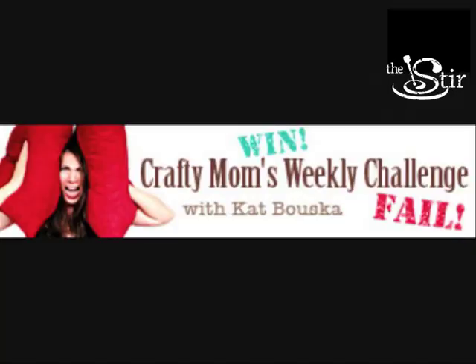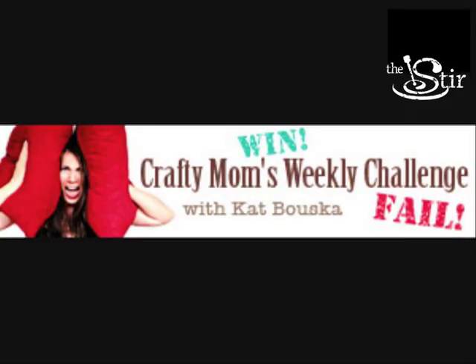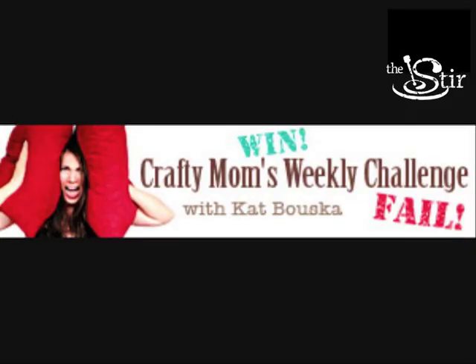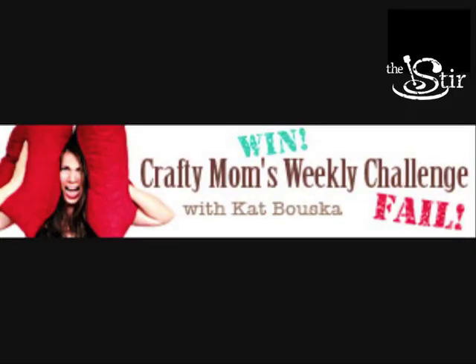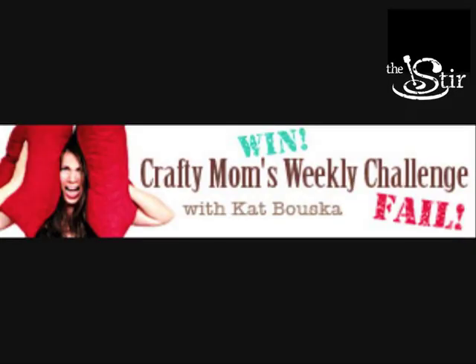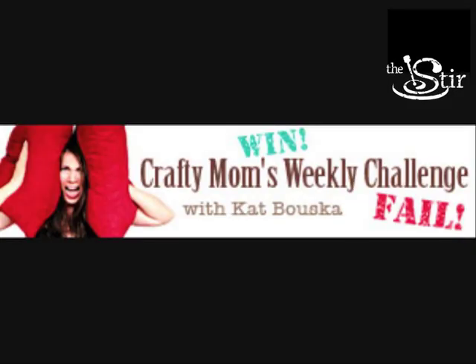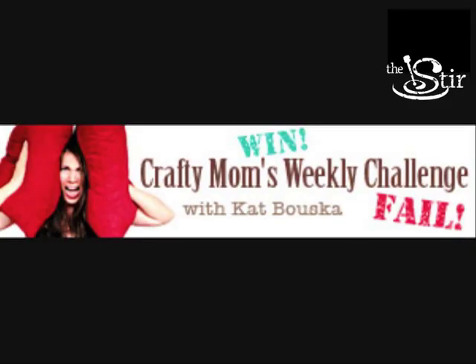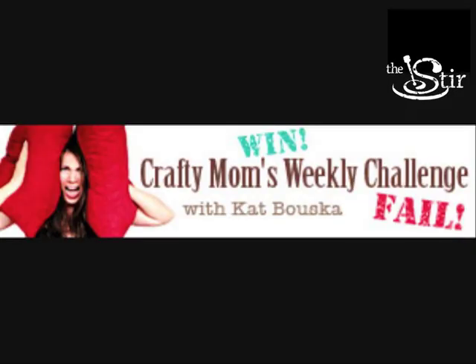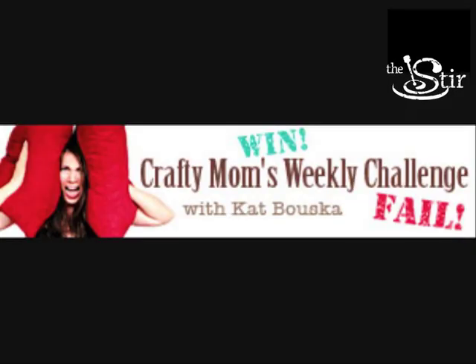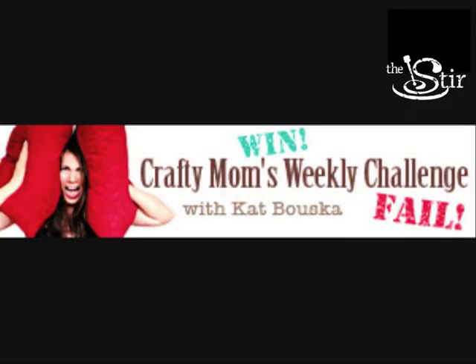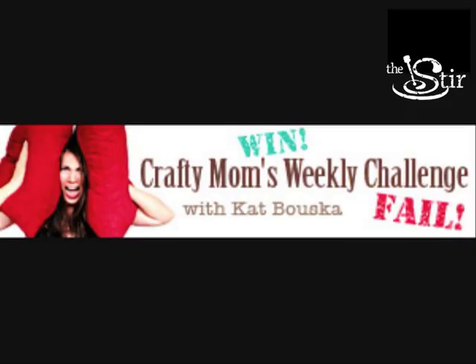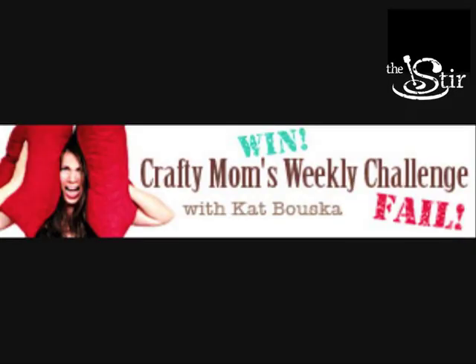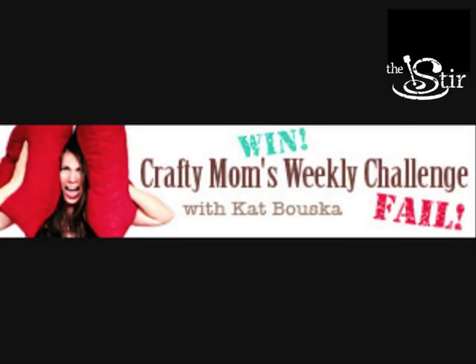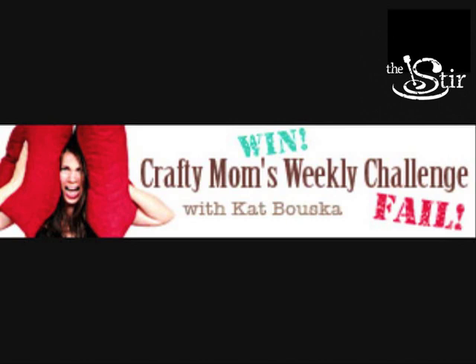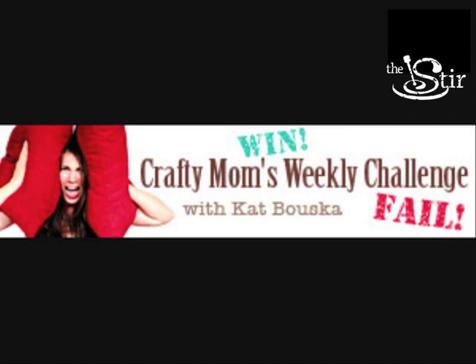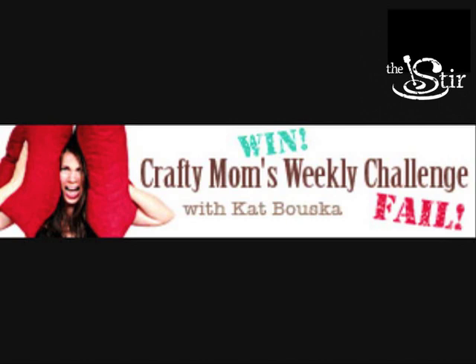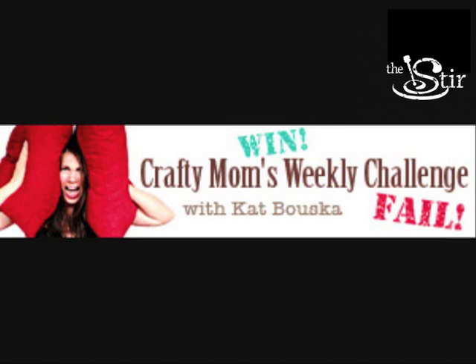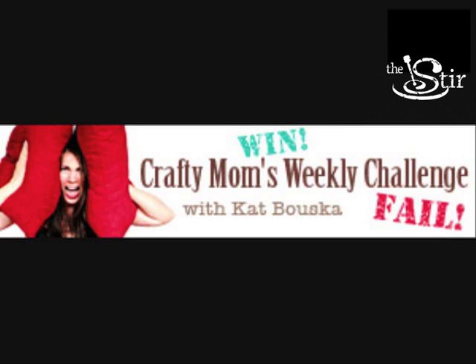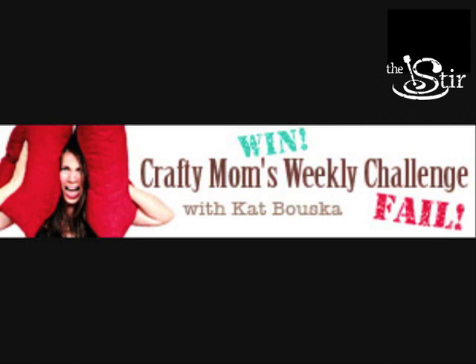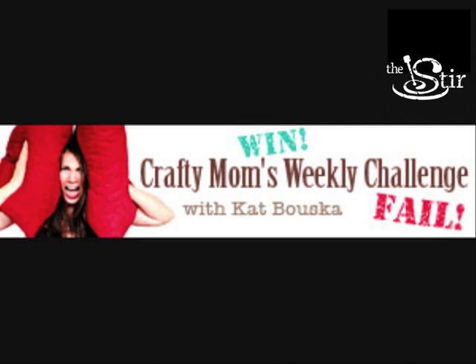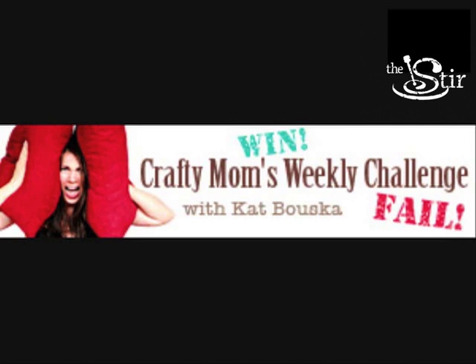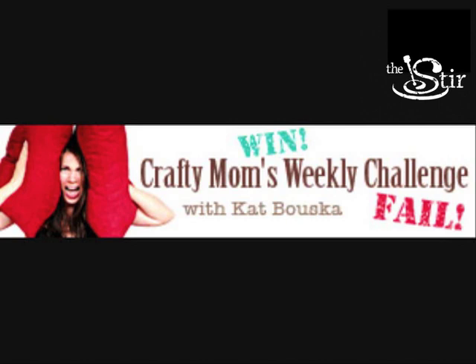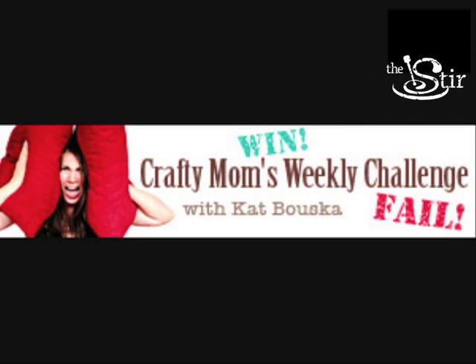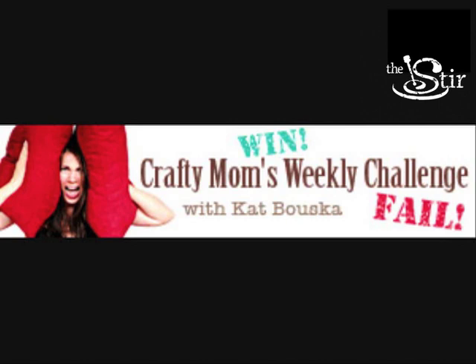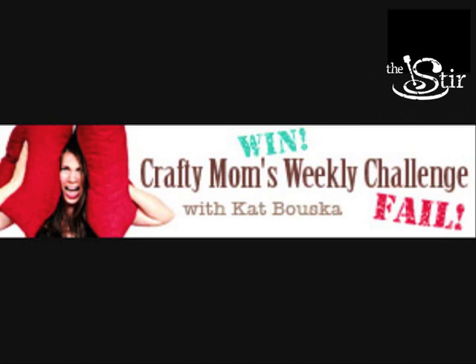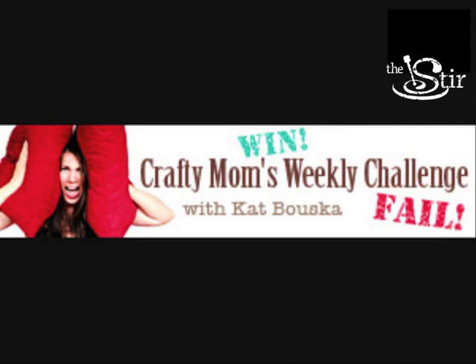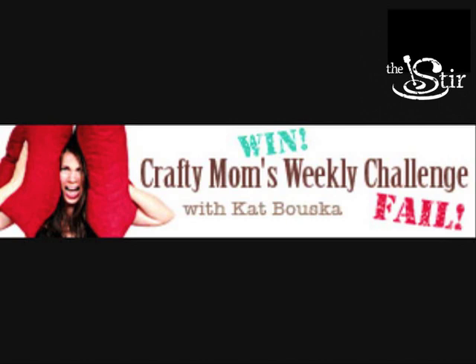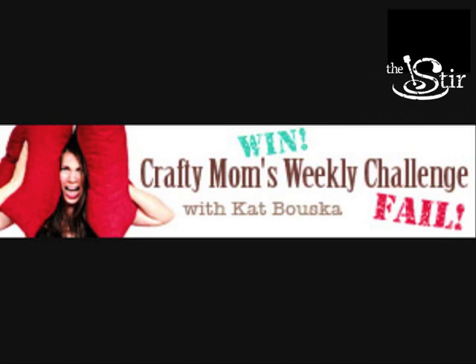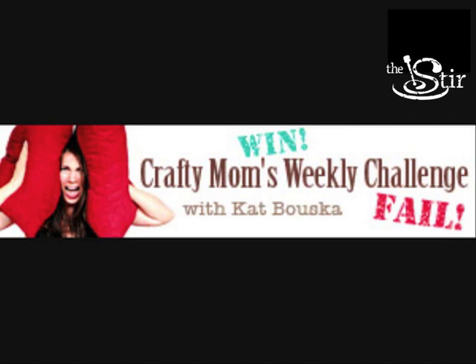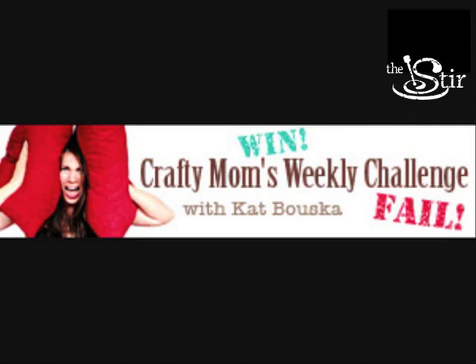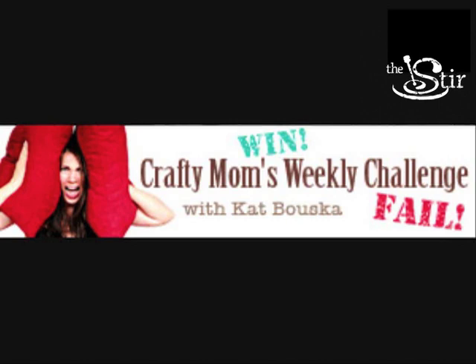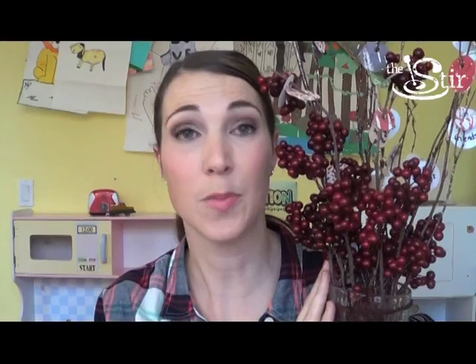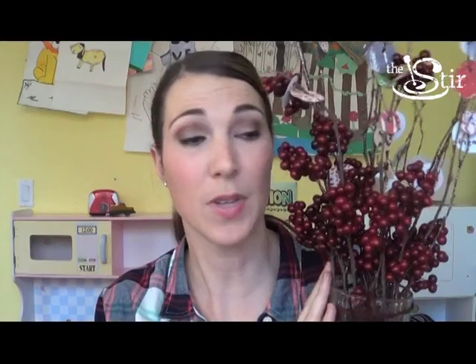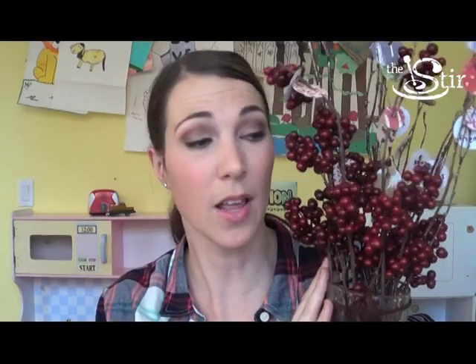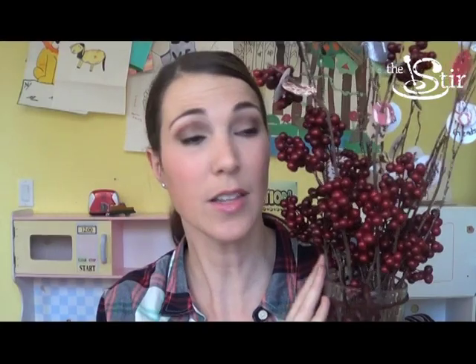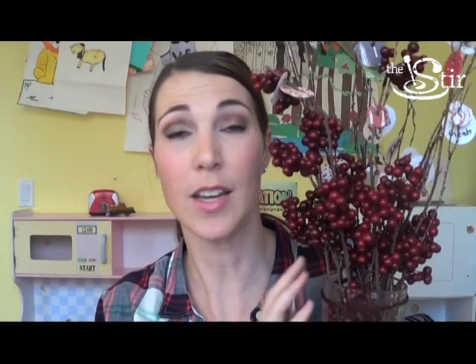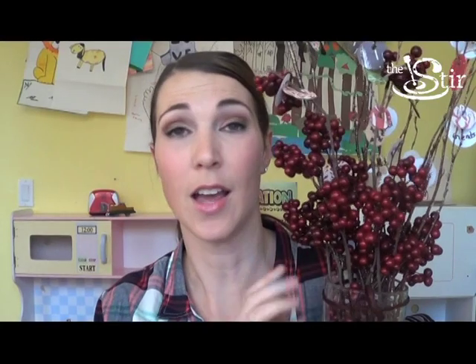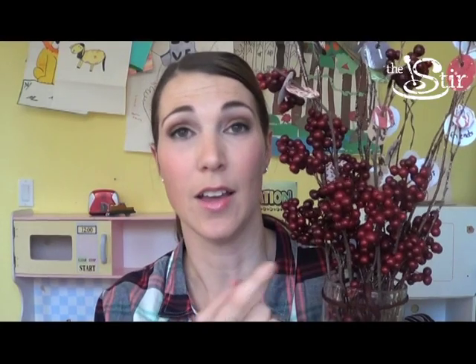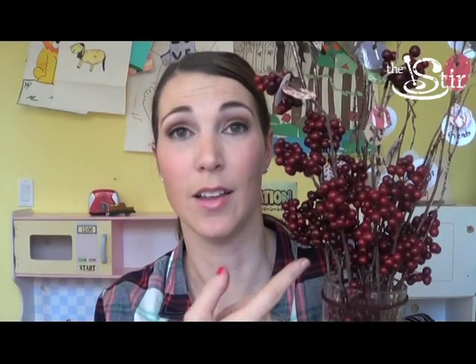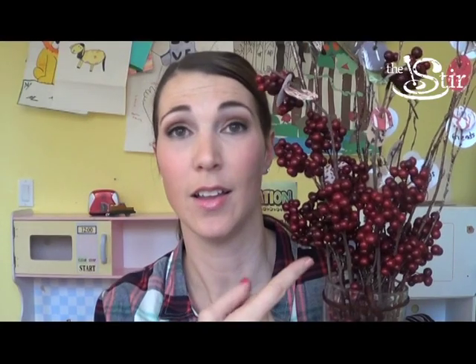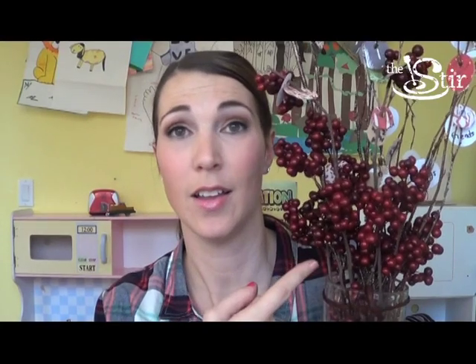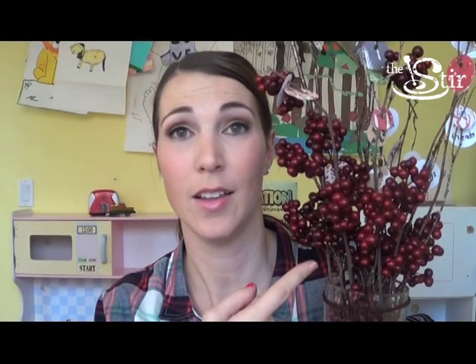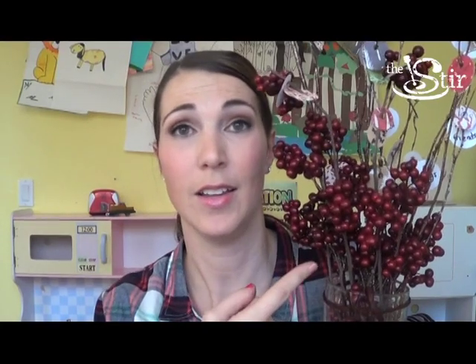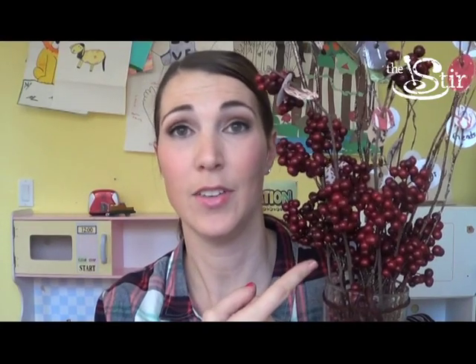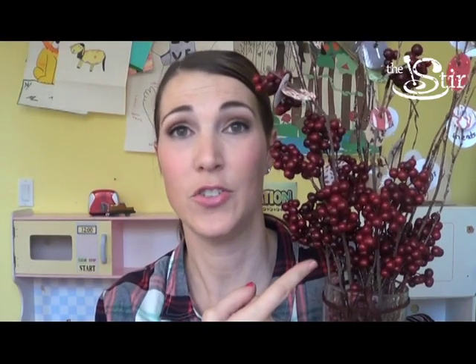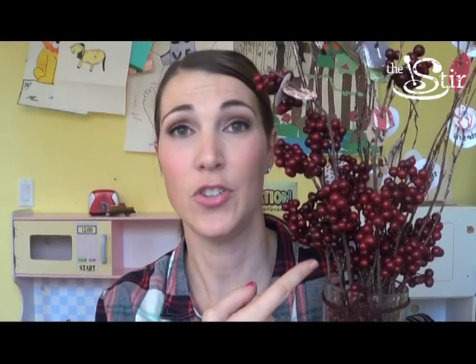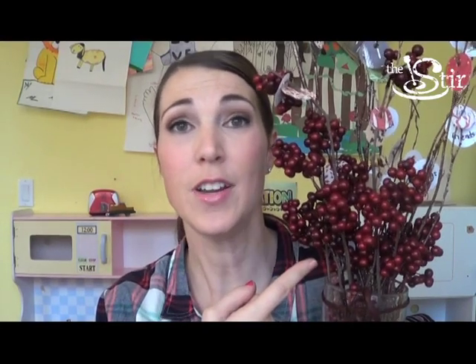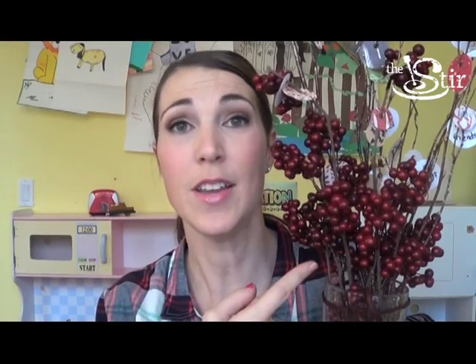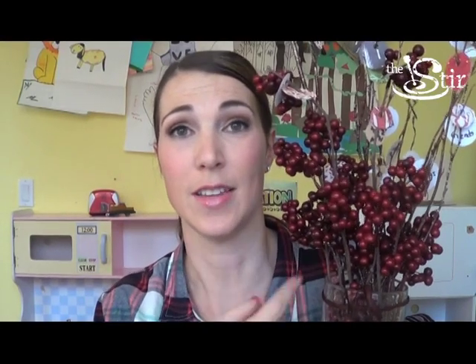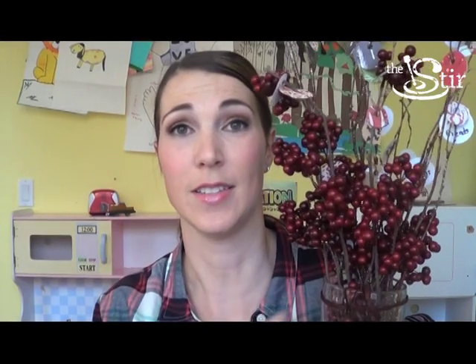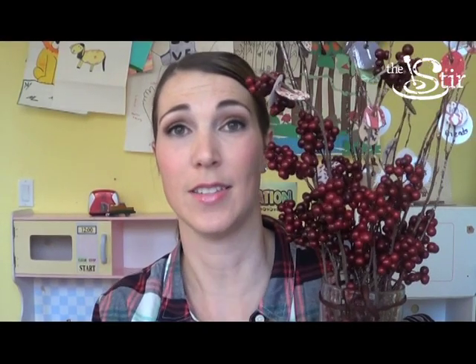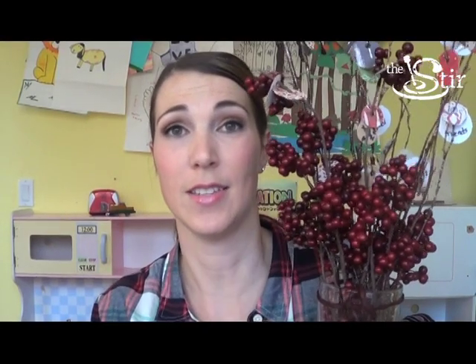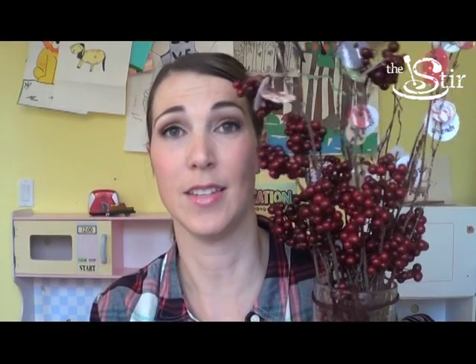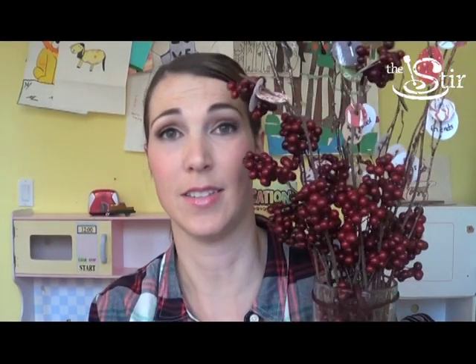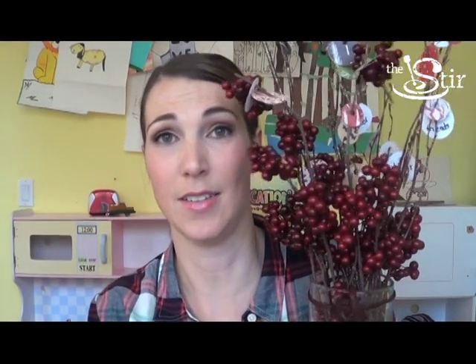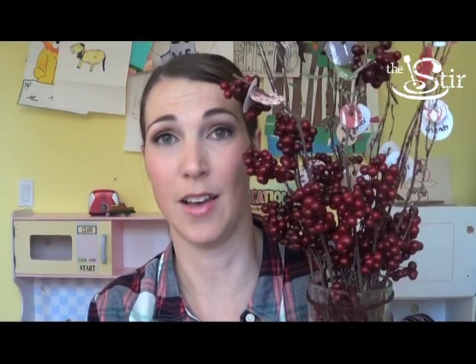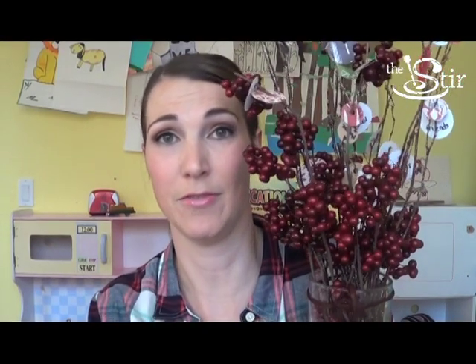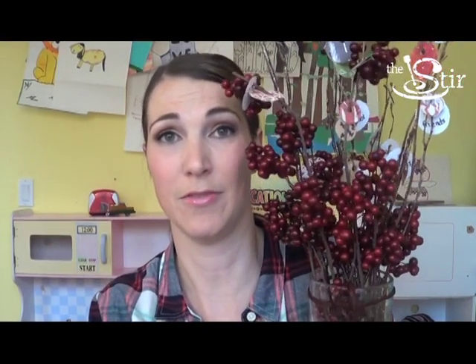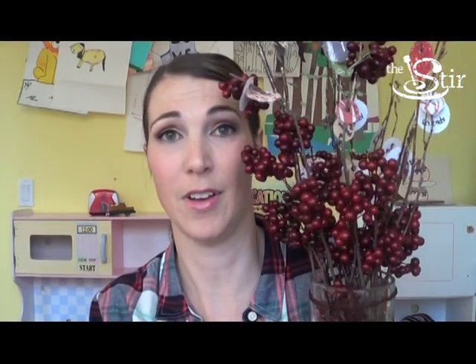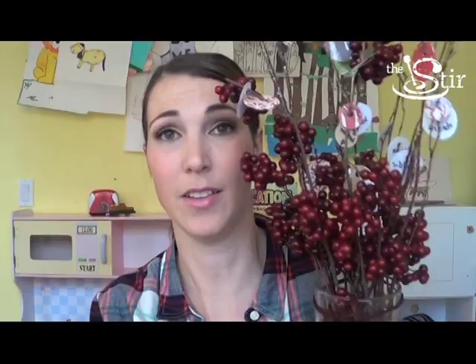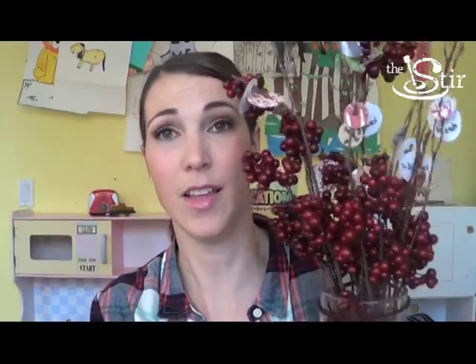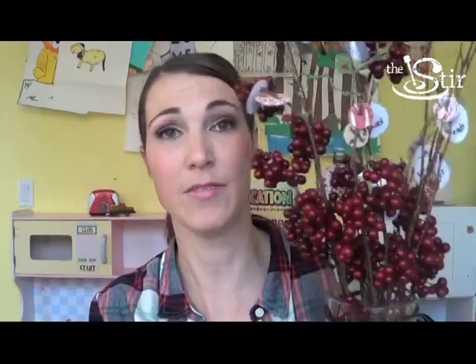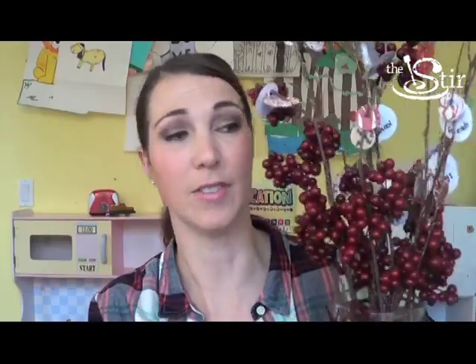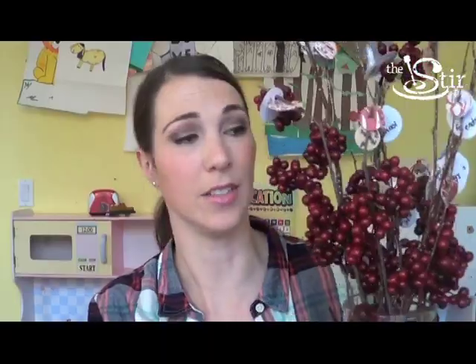Be sure to join us next time for another episode of Crafty Moms Challenge. I'm telling ya — genius, this stuff. I love it.